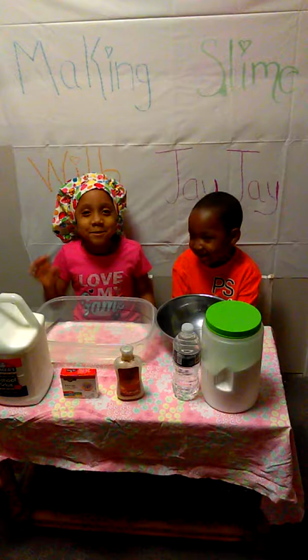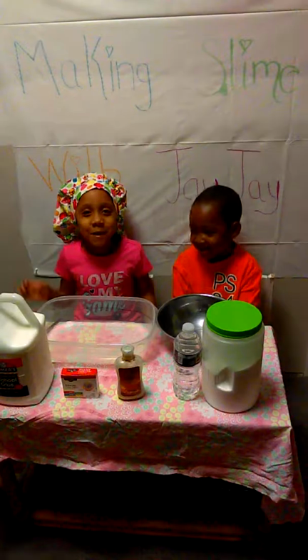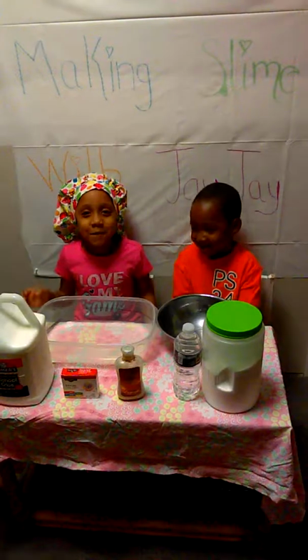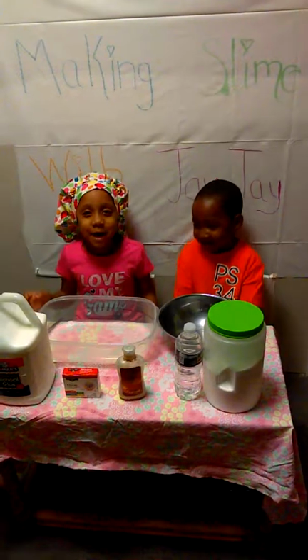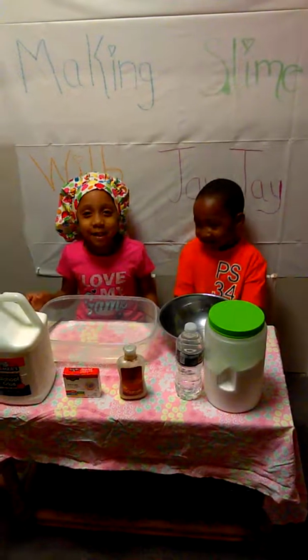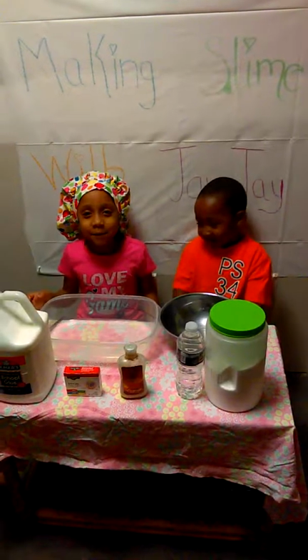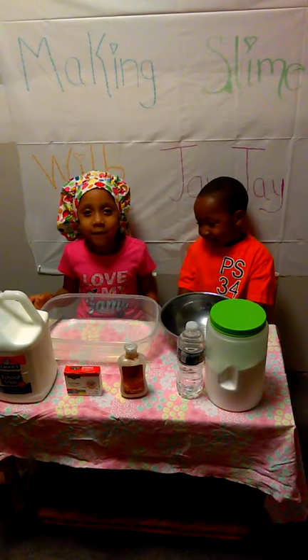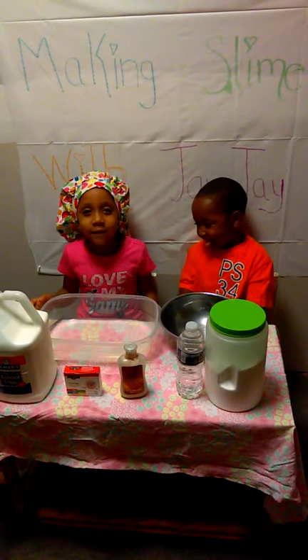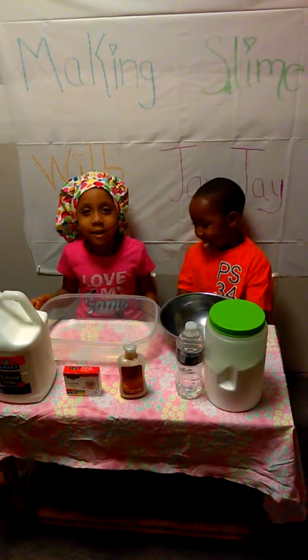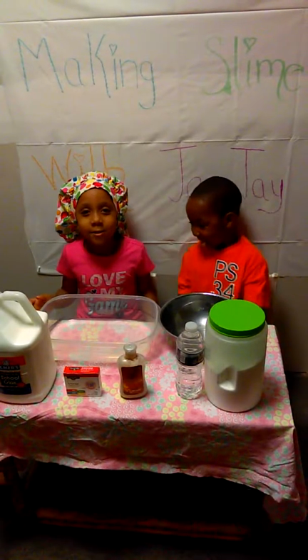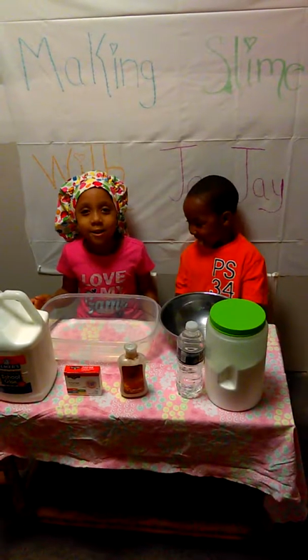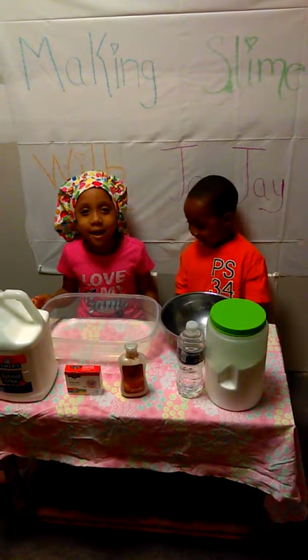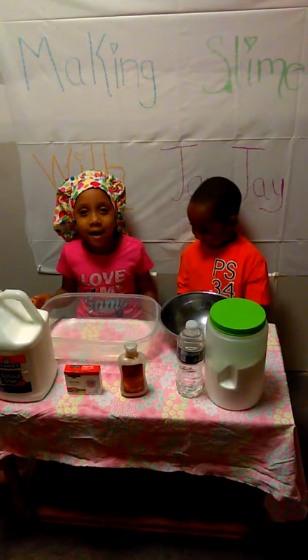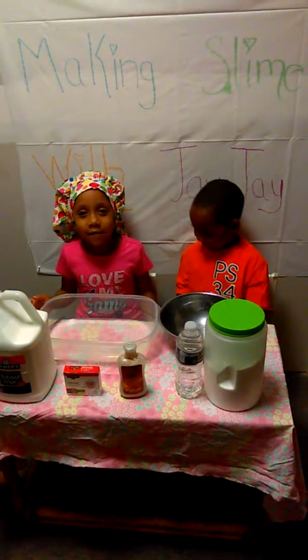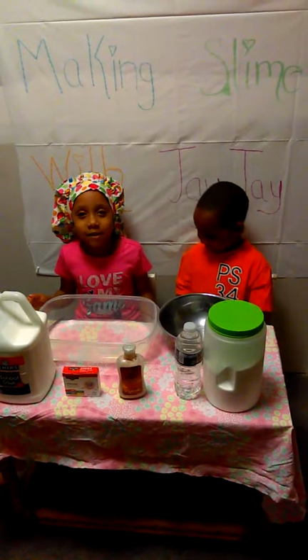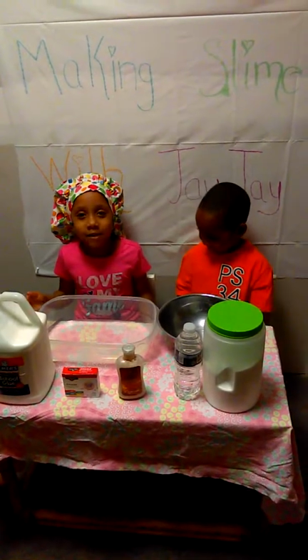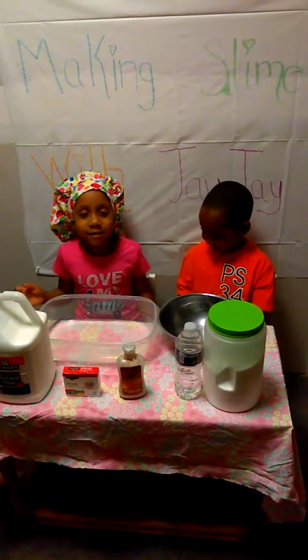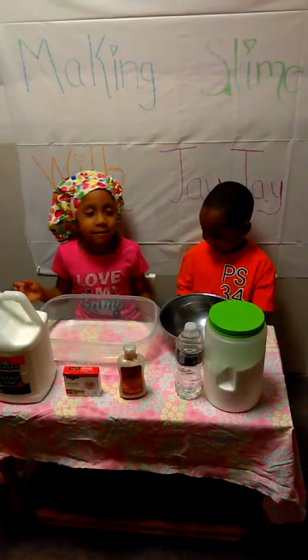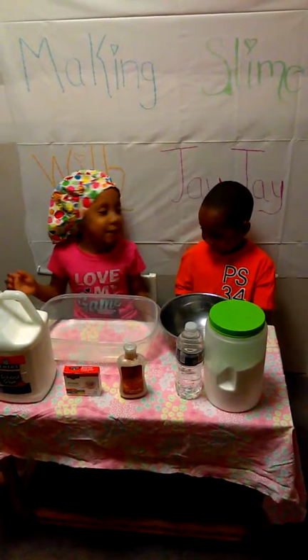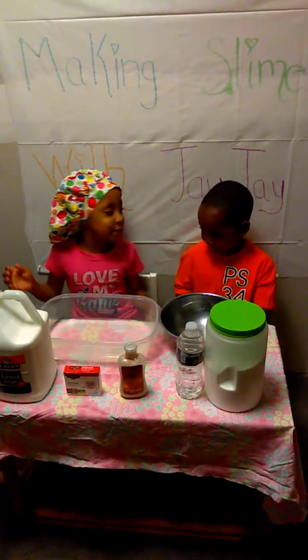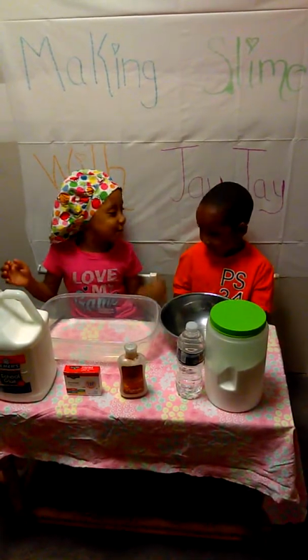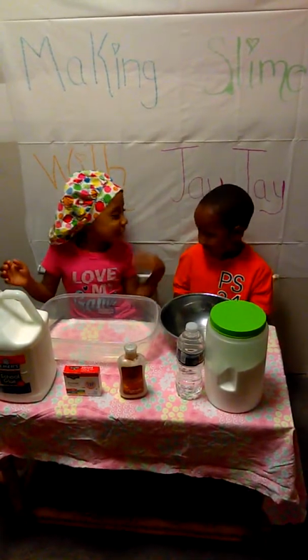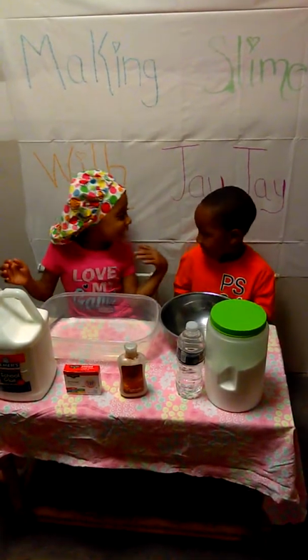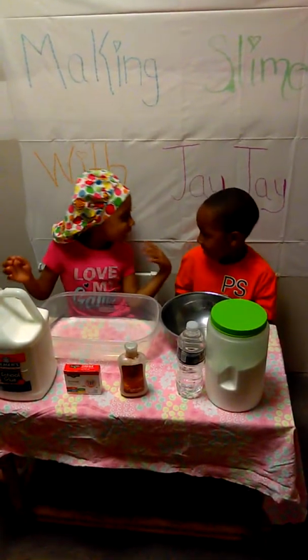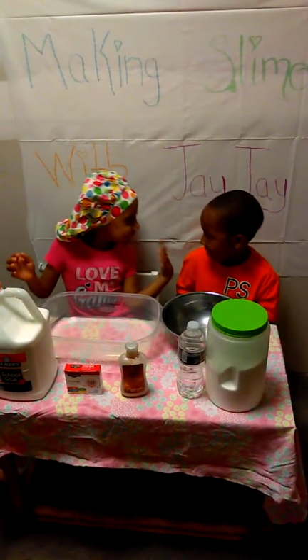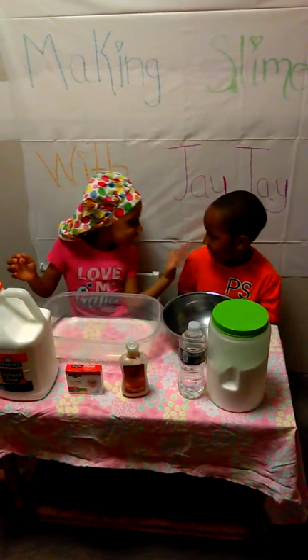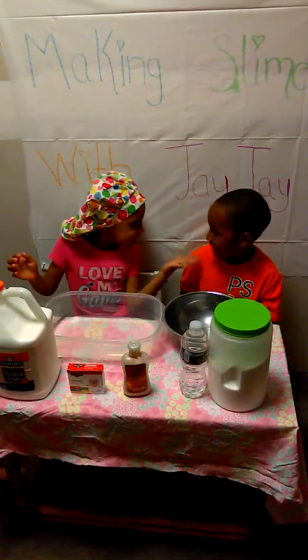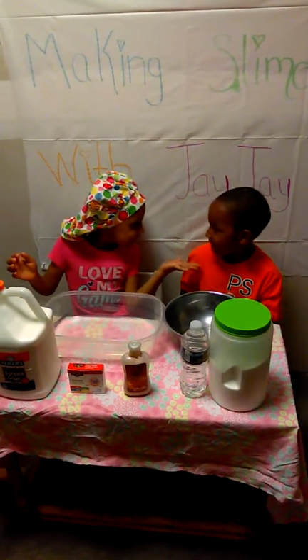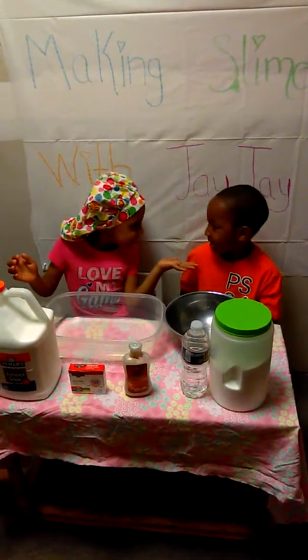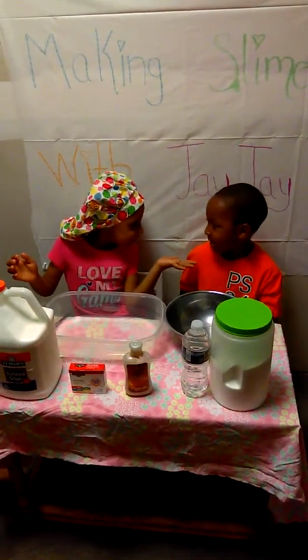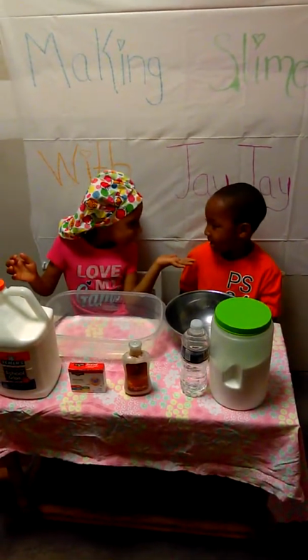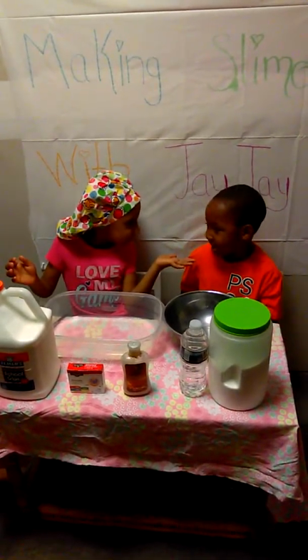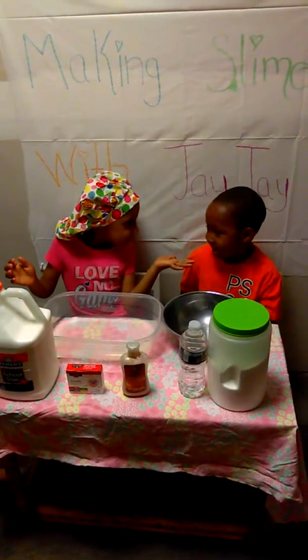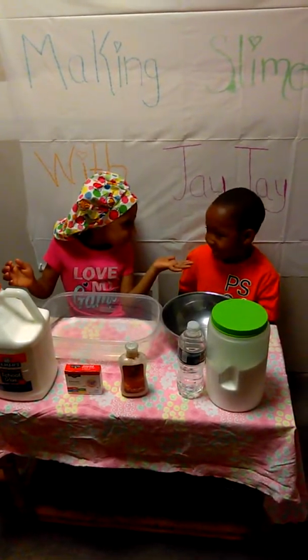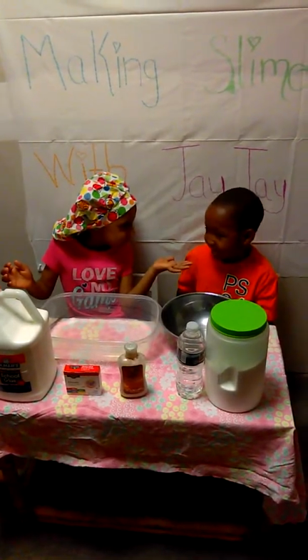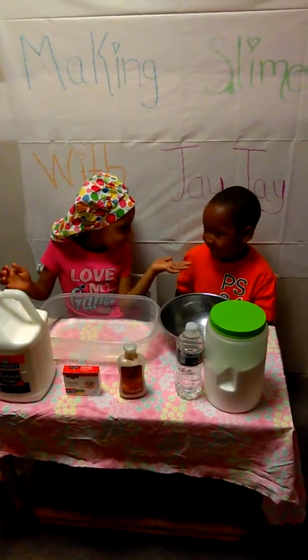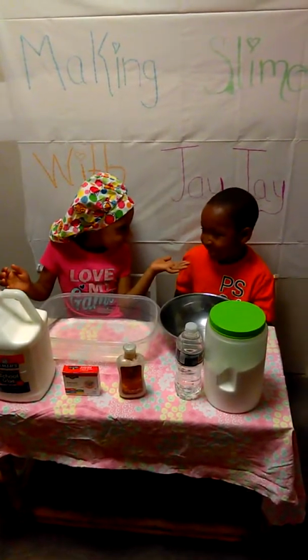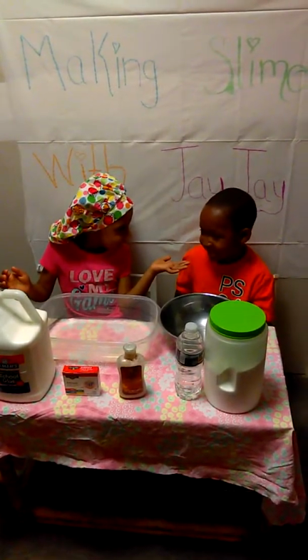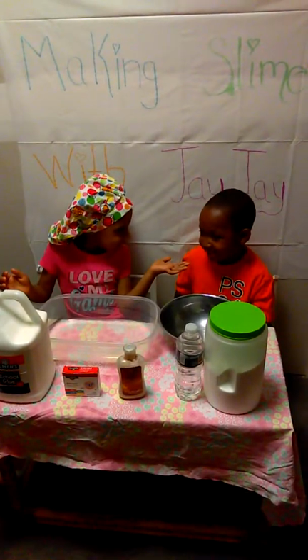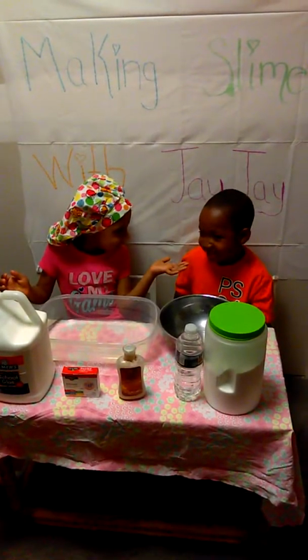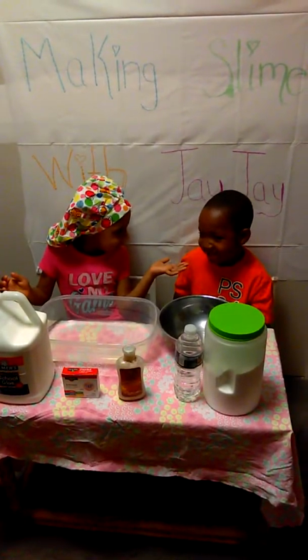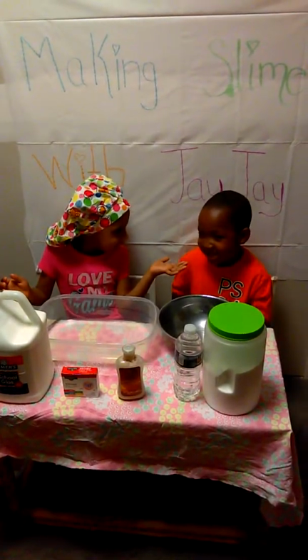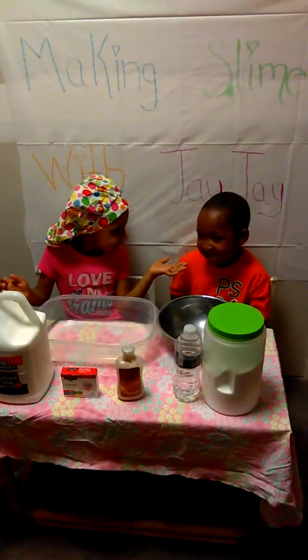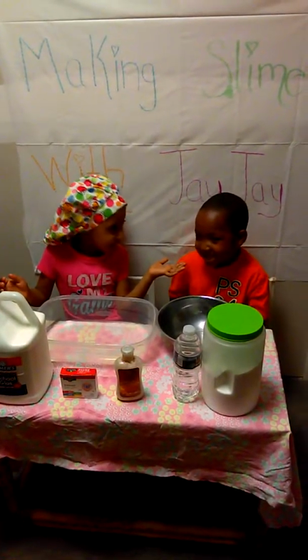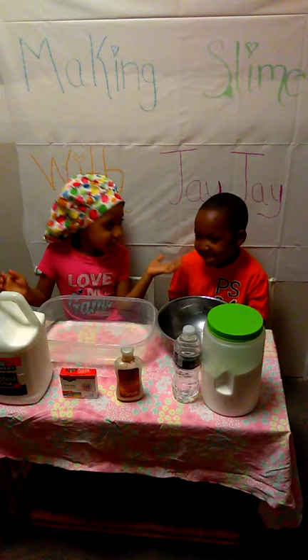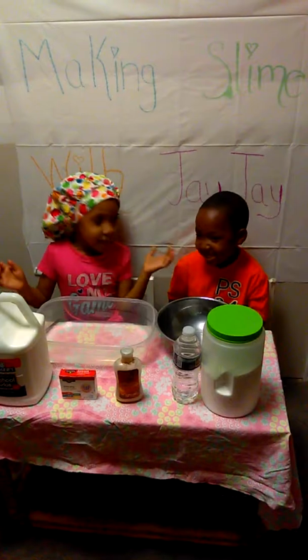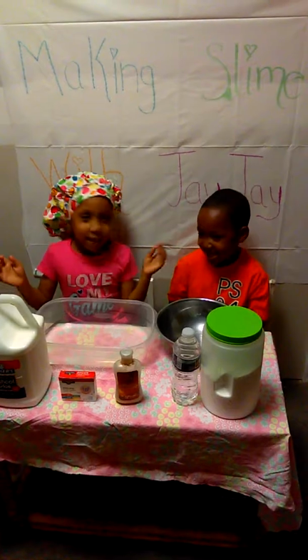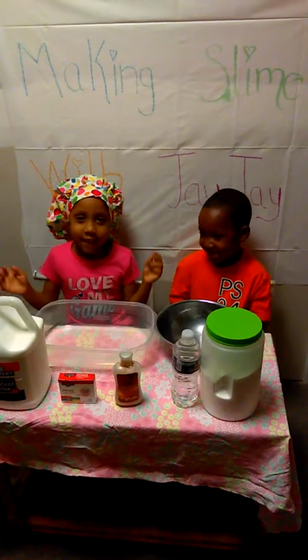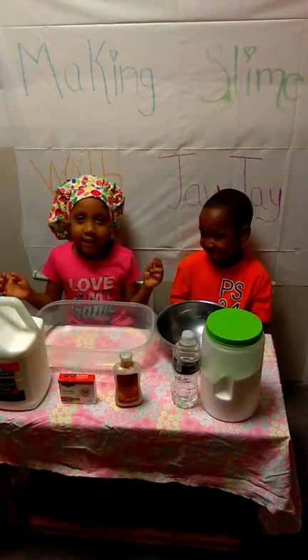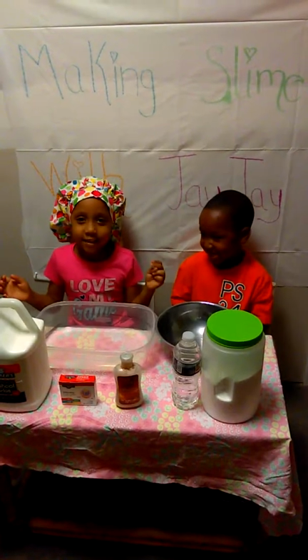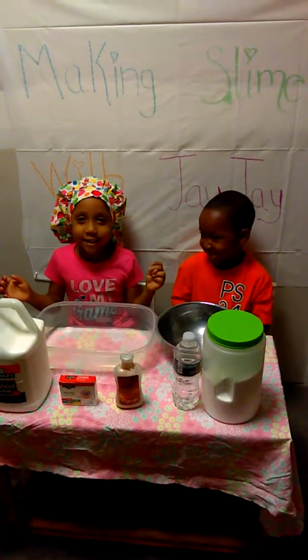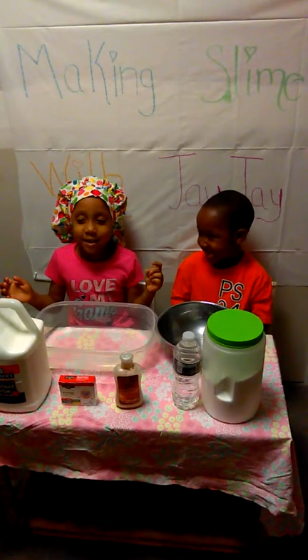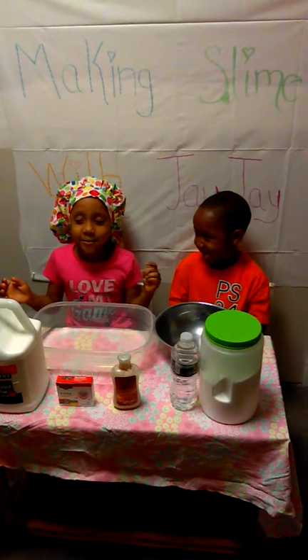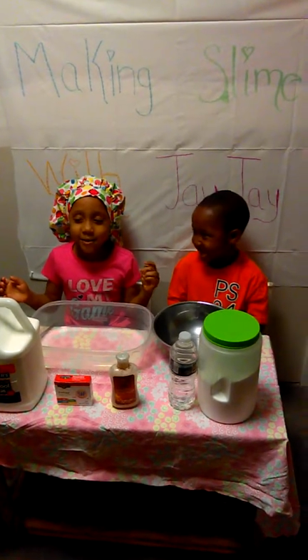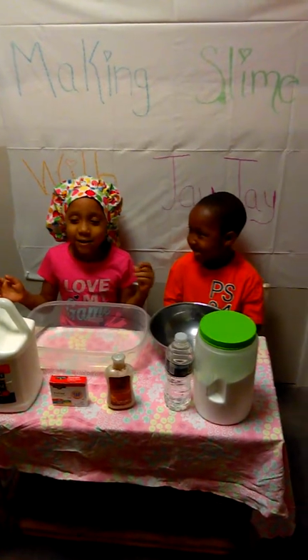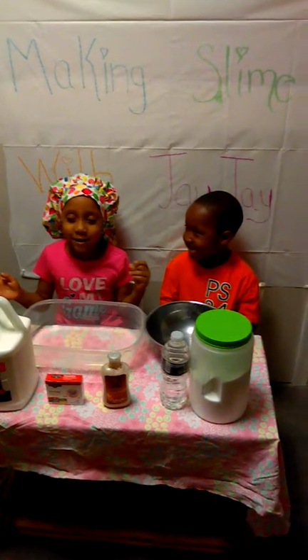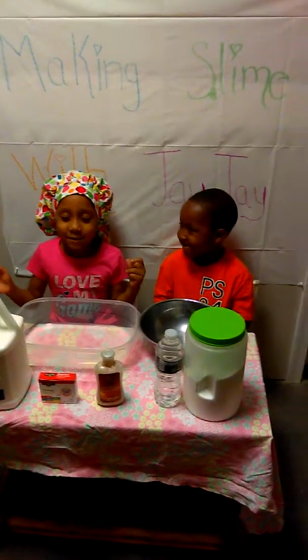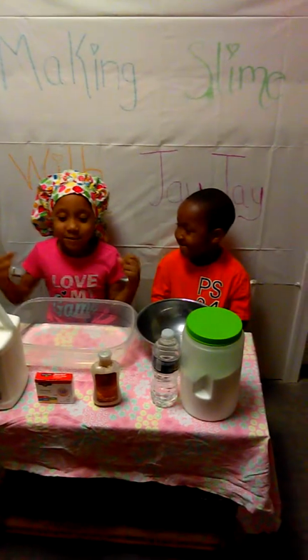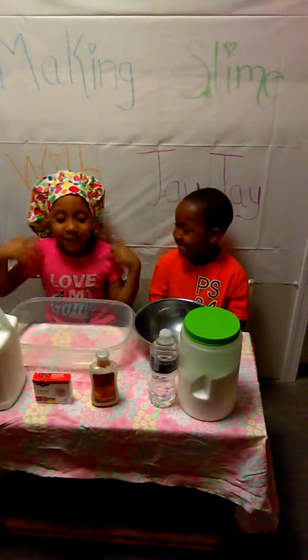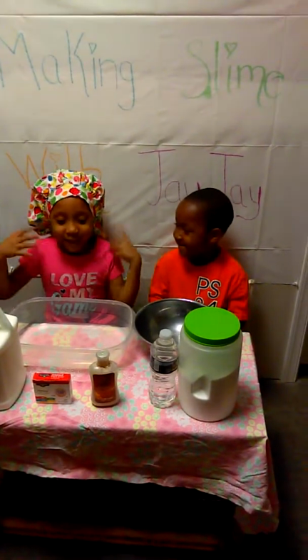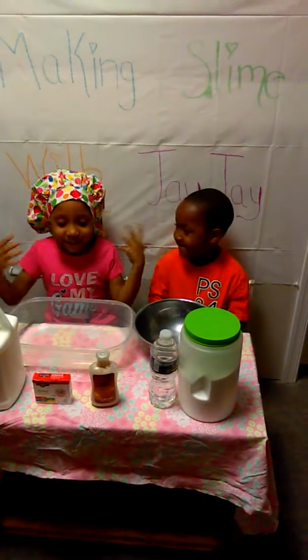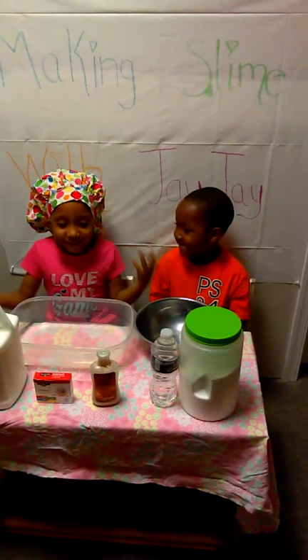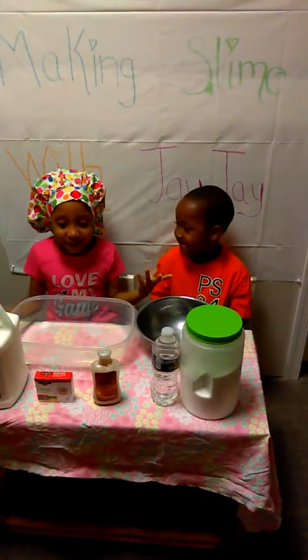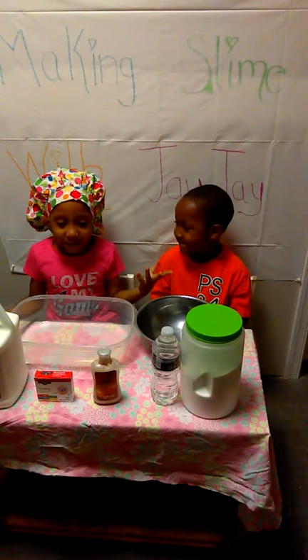Welcome back to my video. Today I have a special guest and today we're going to be making slime.